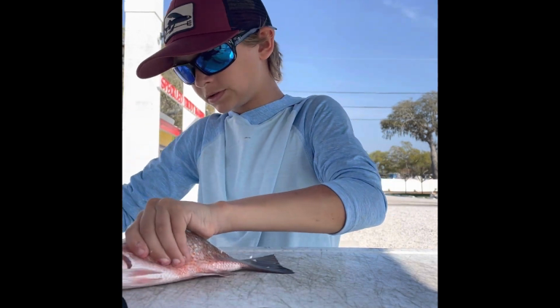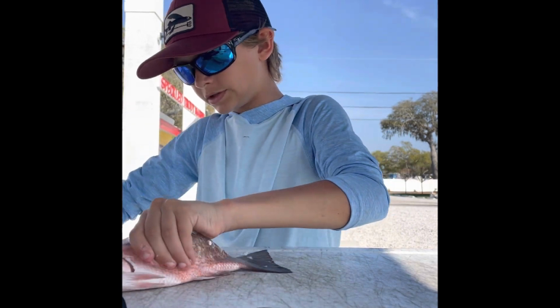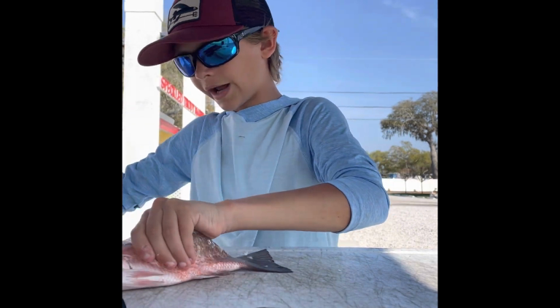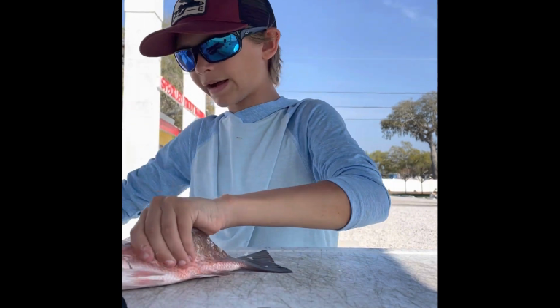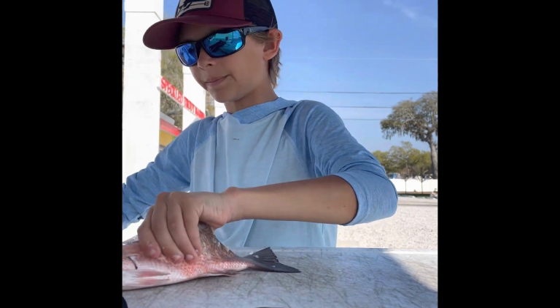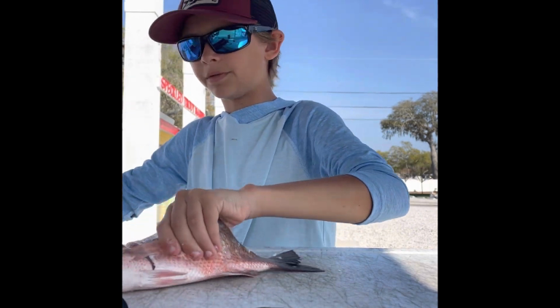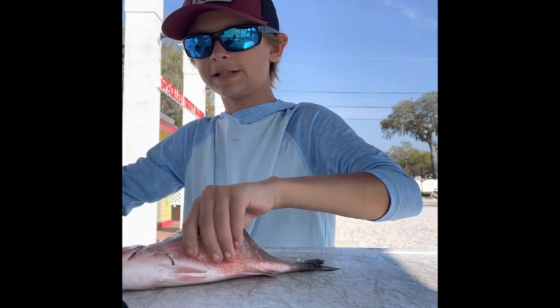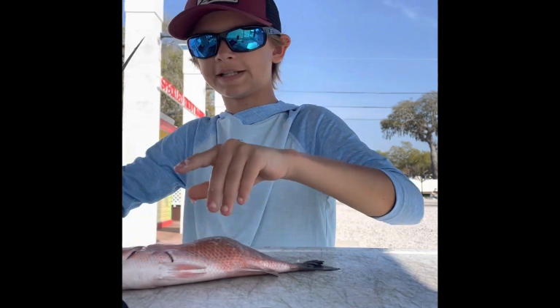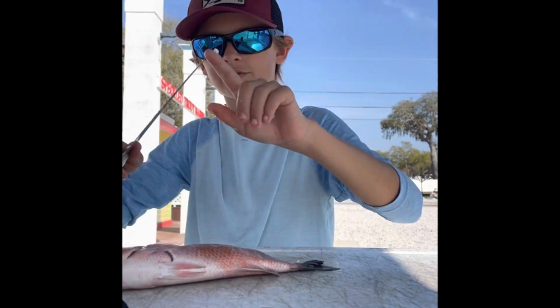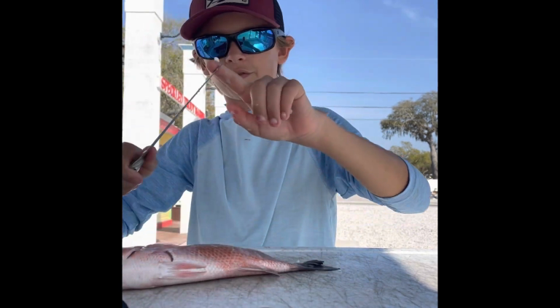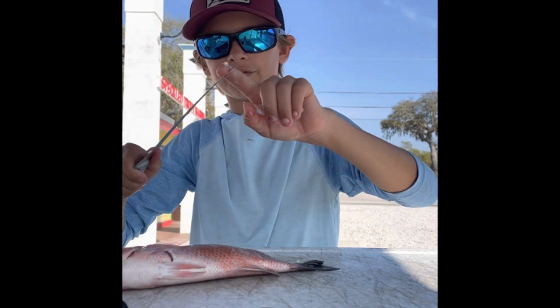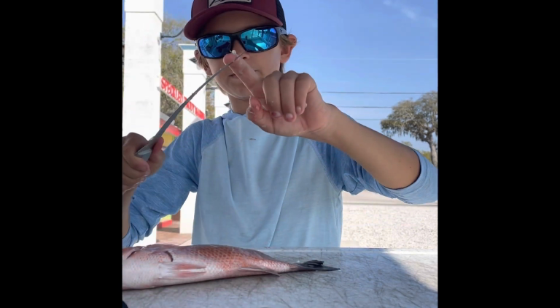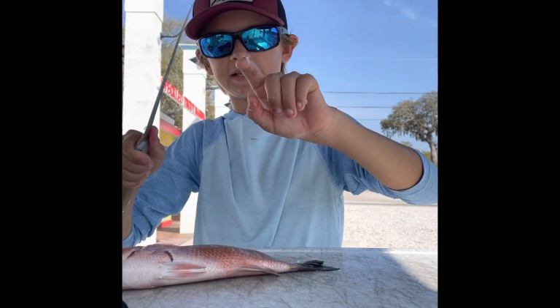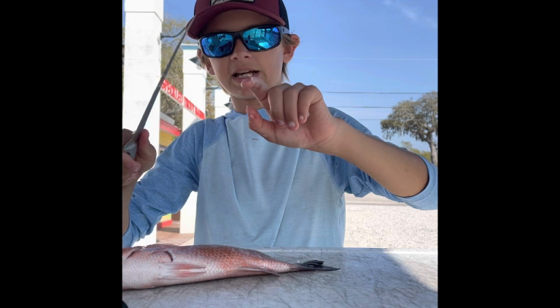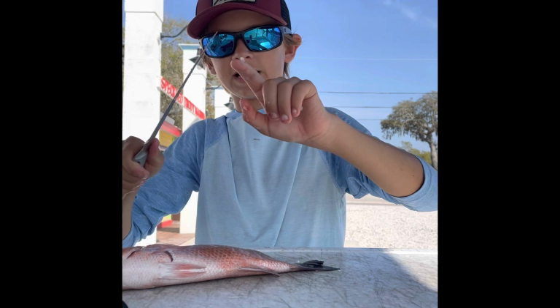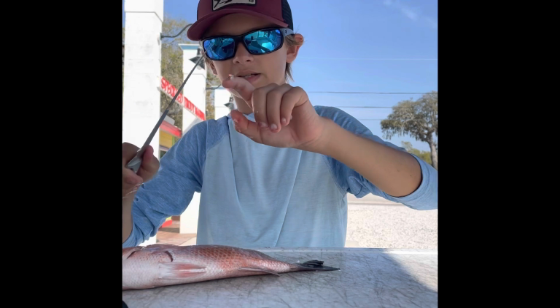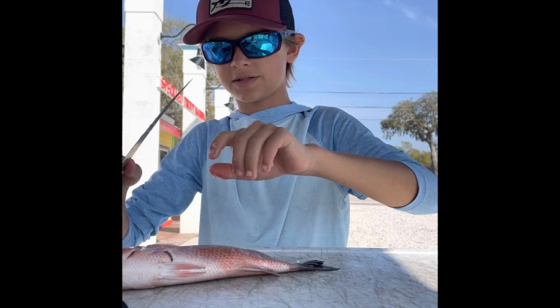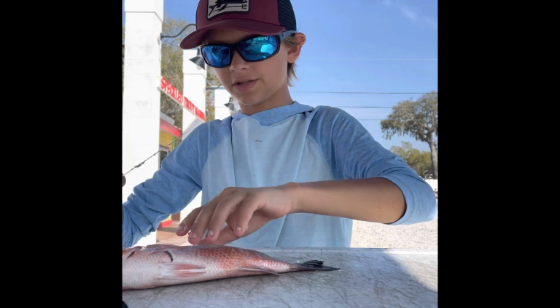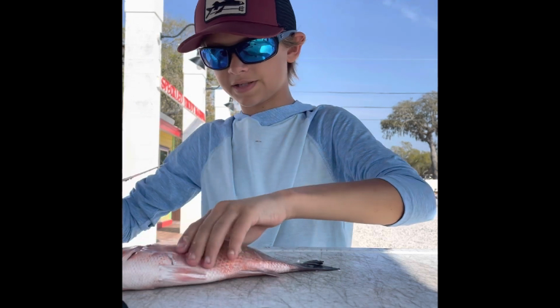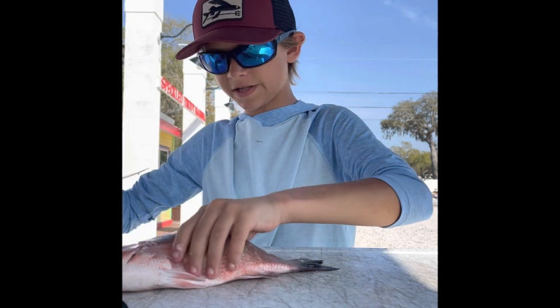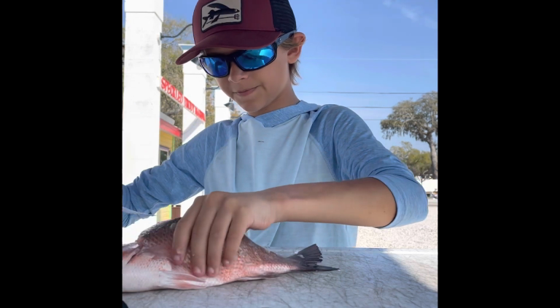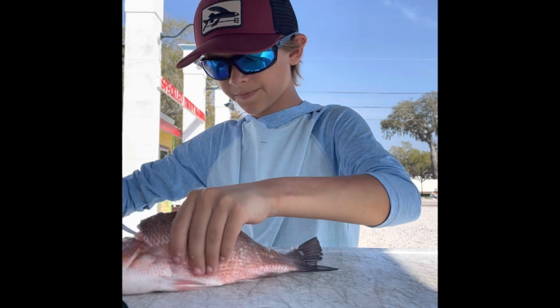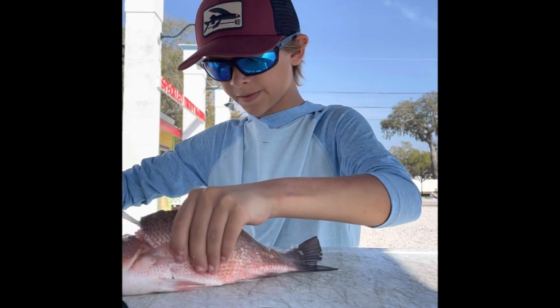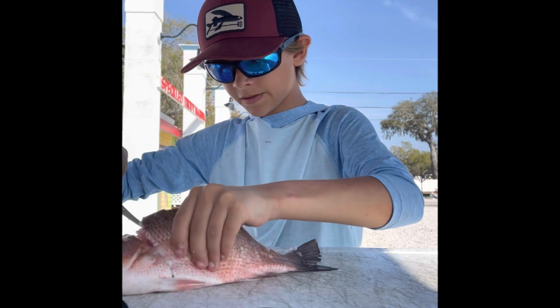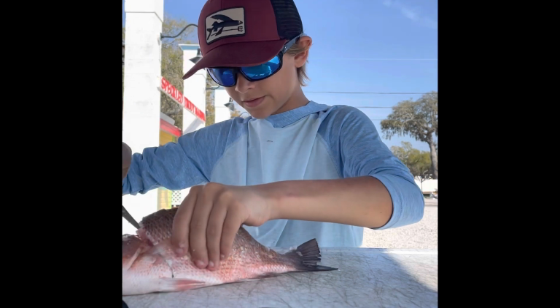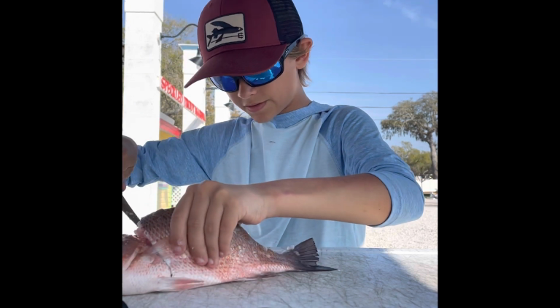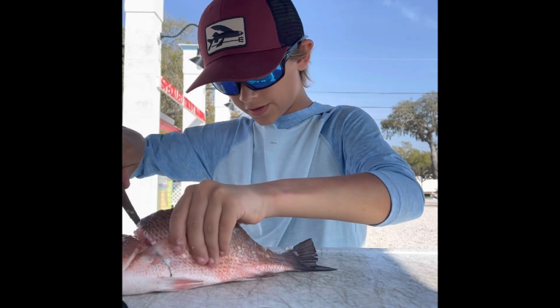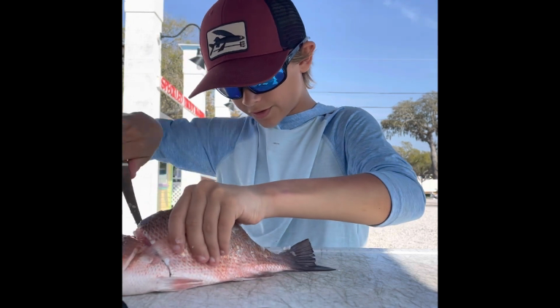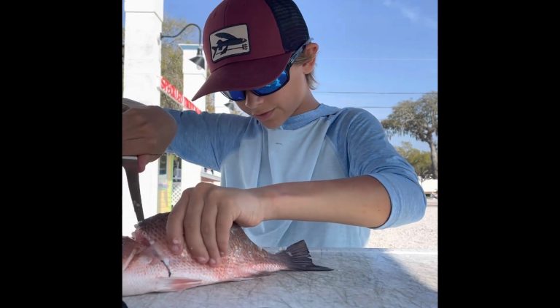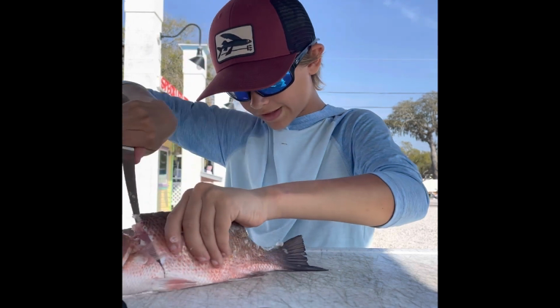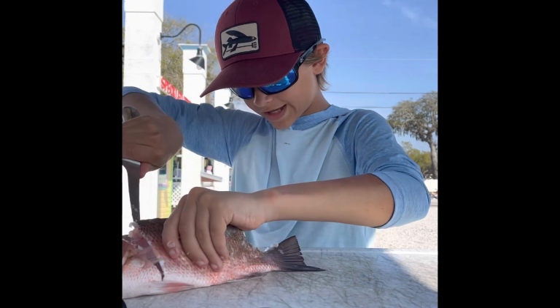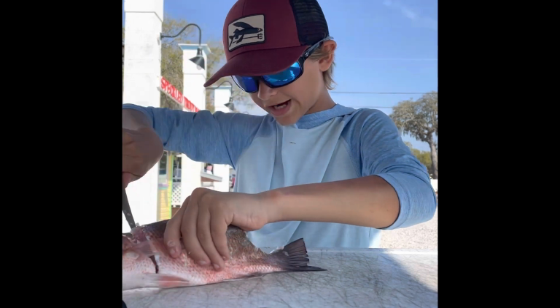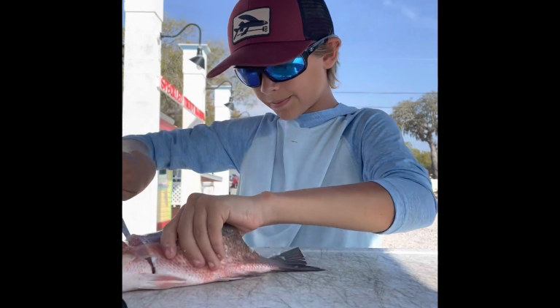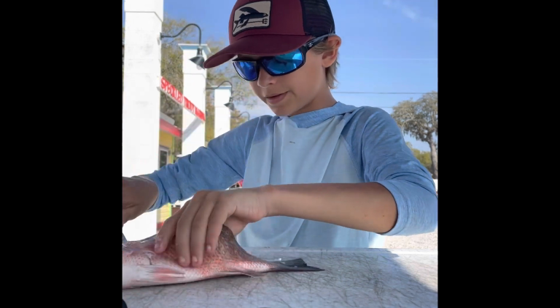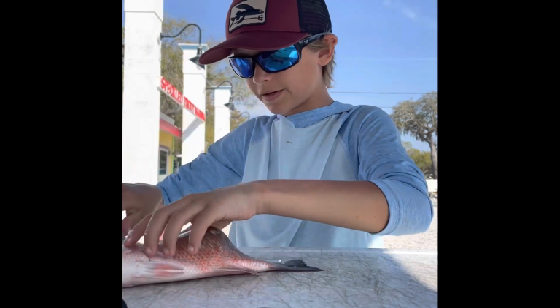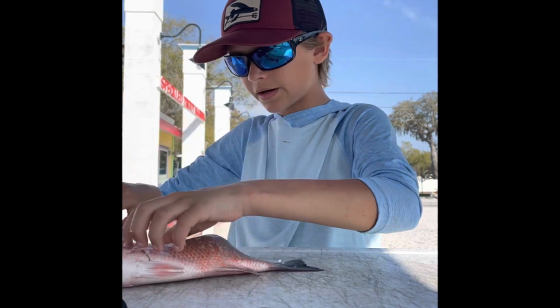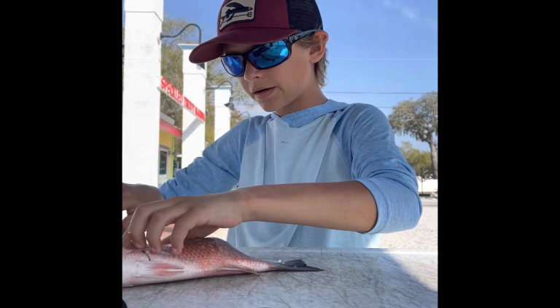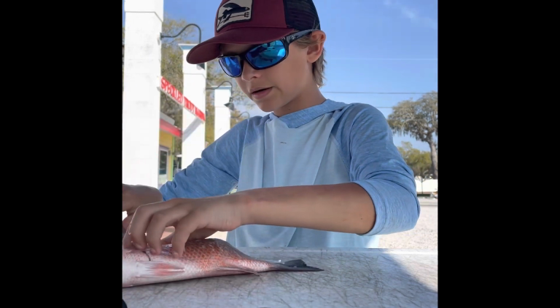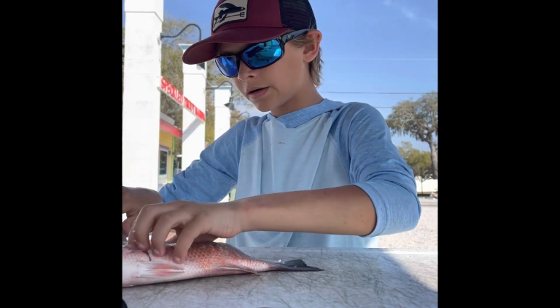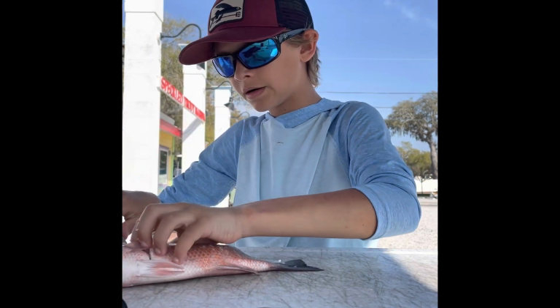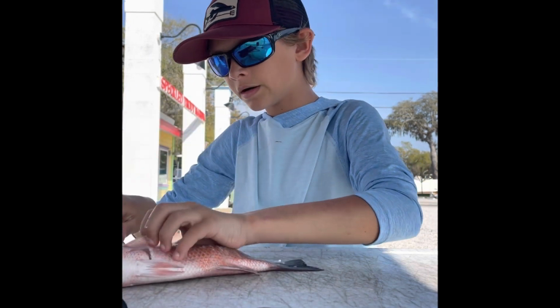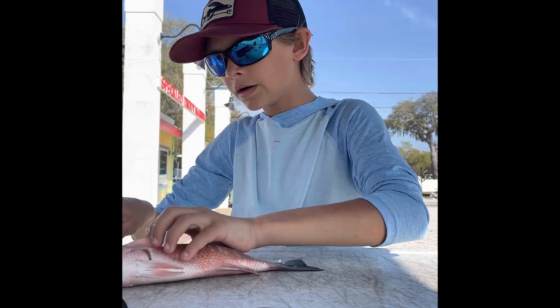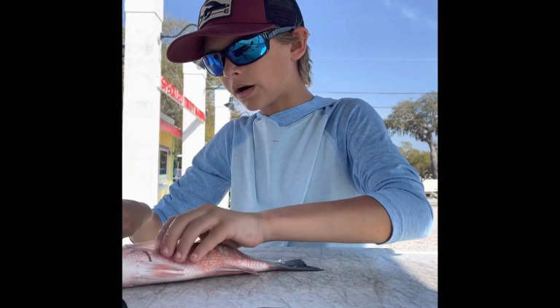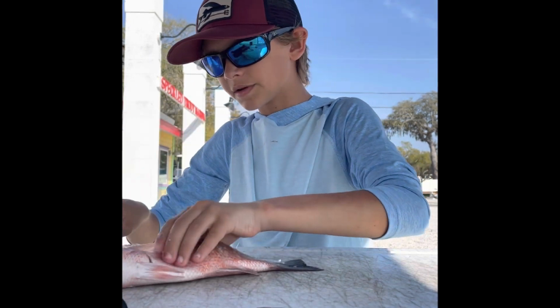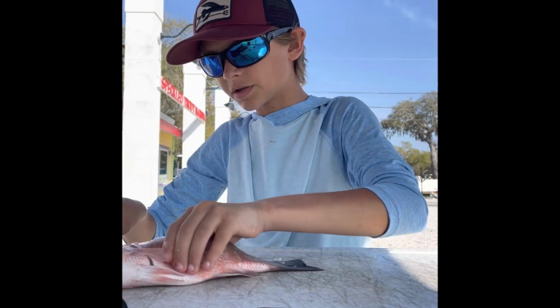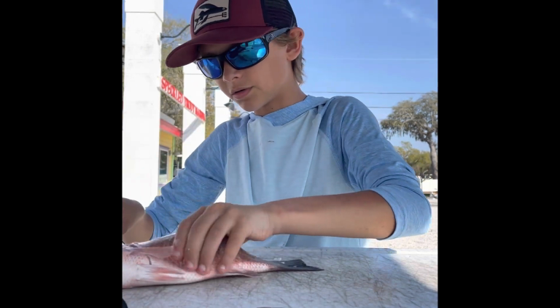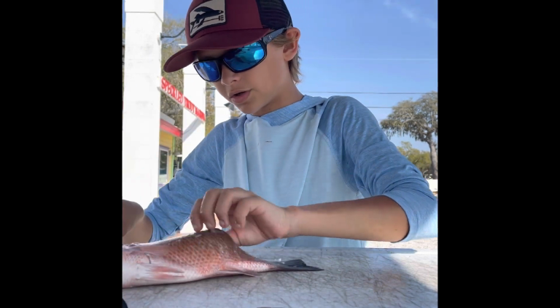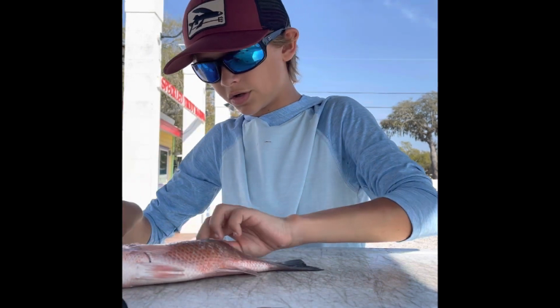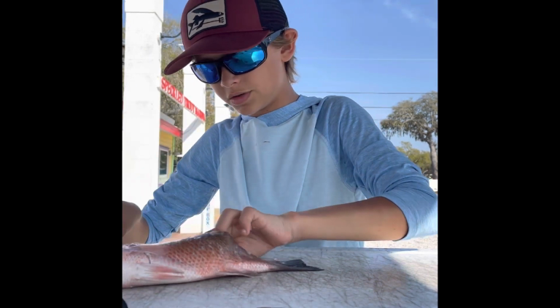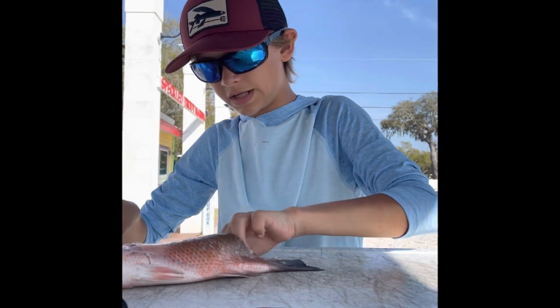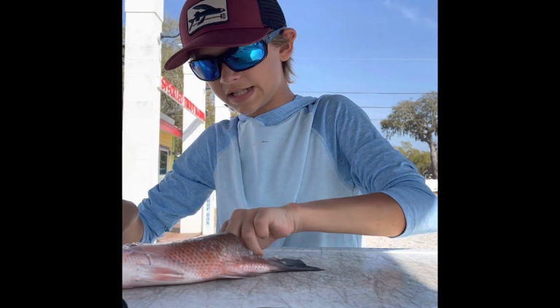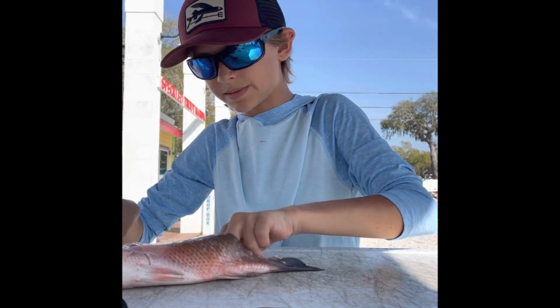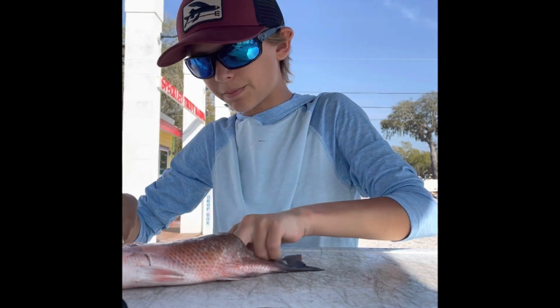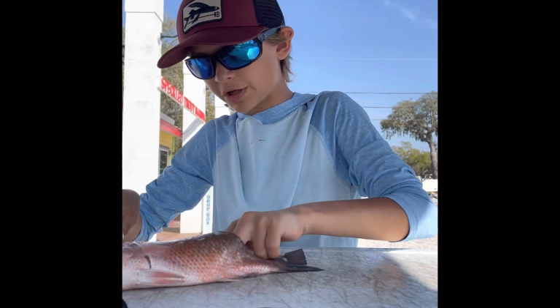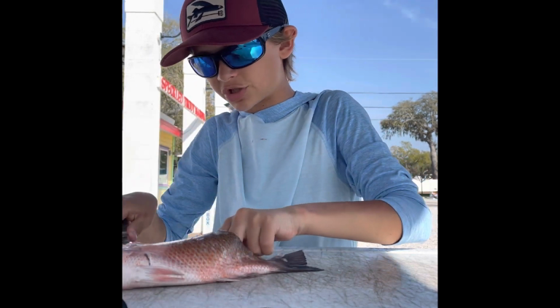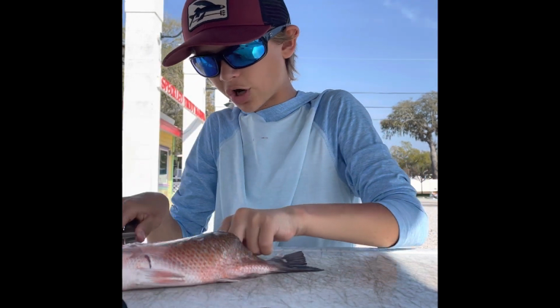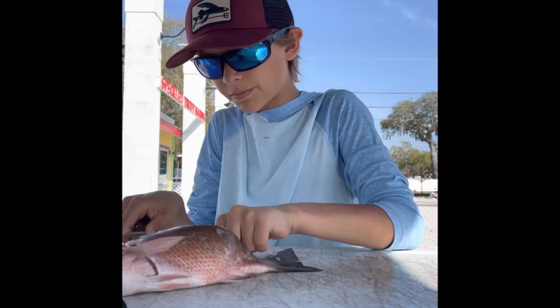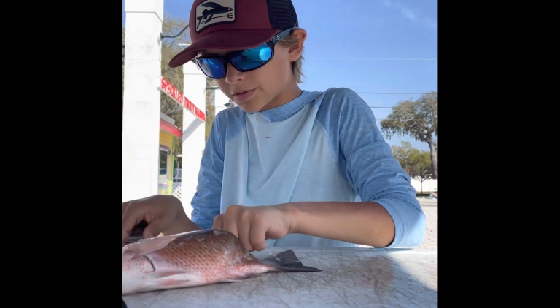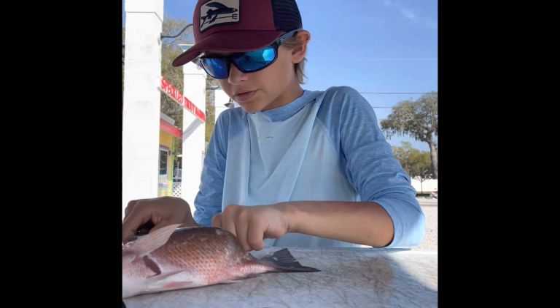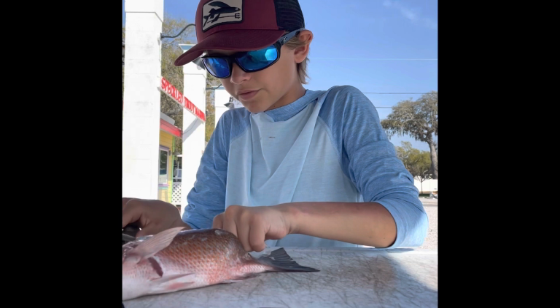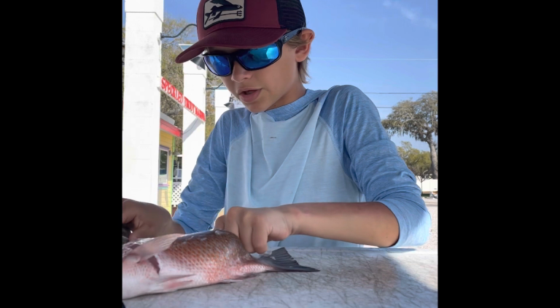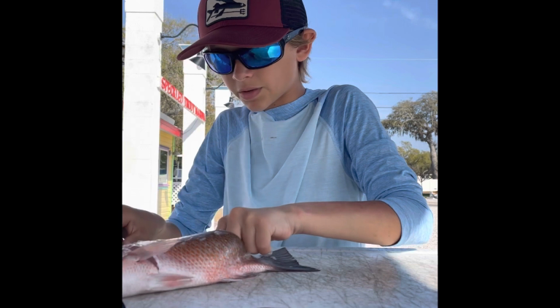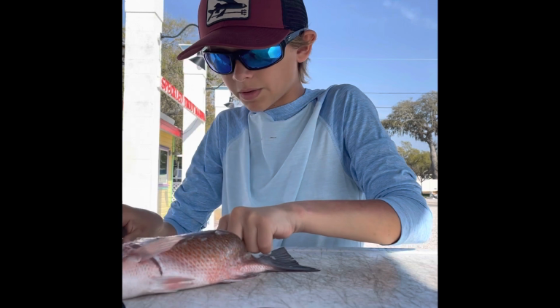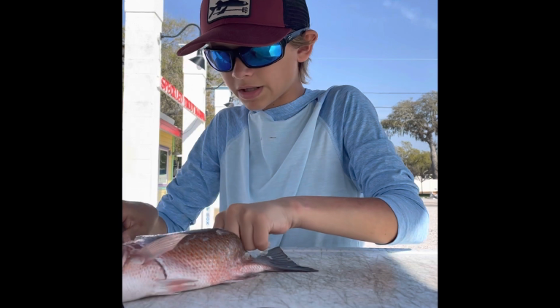I like a blade that's a little flimsy, as you can see, so you can really get up in there. It also needs to be pretty sharp for it to work.